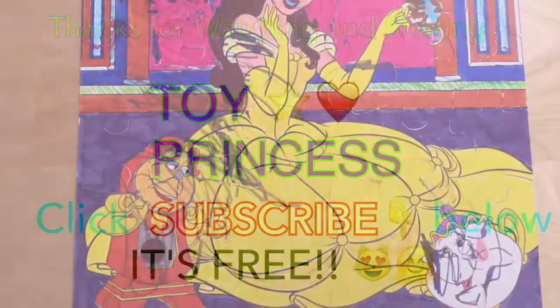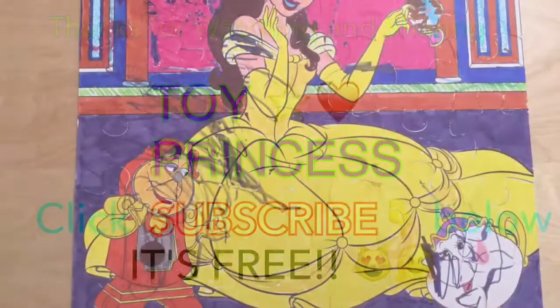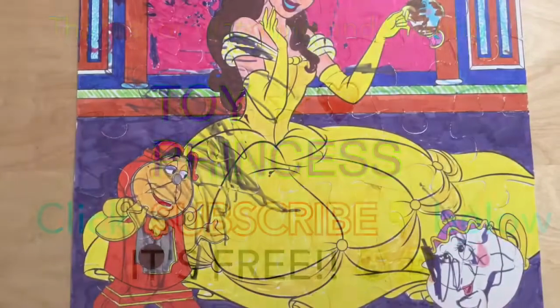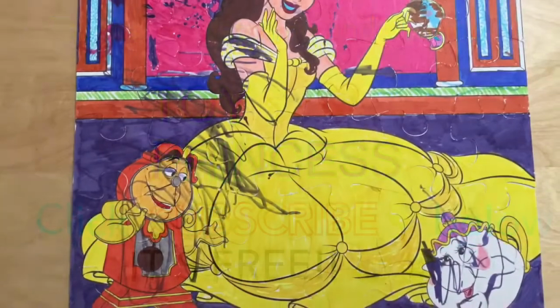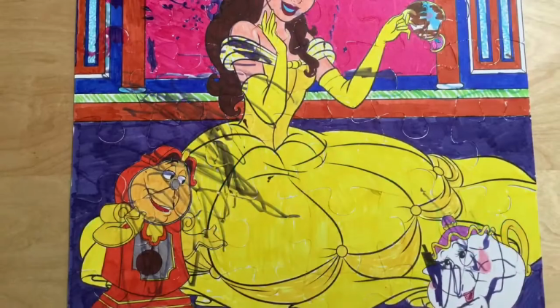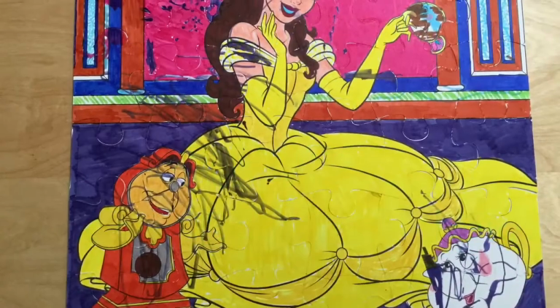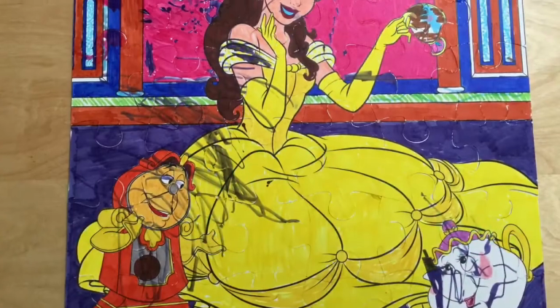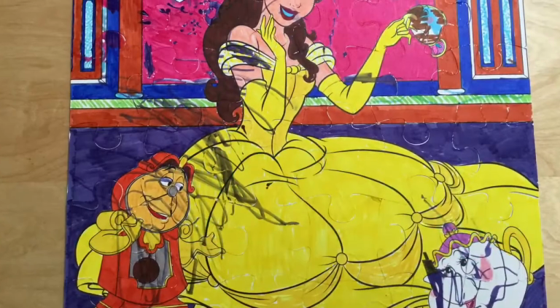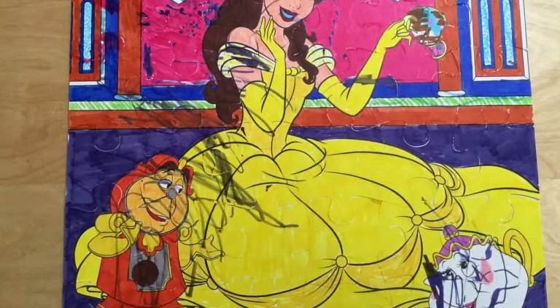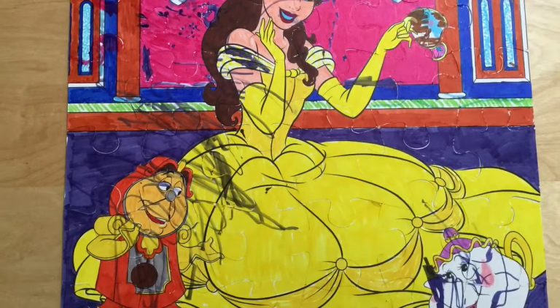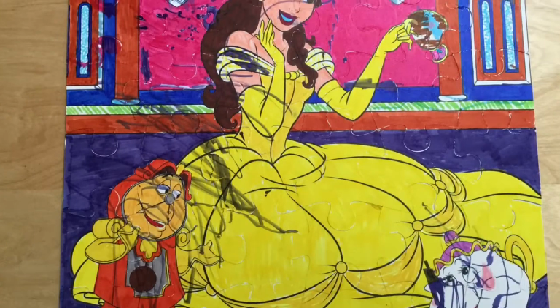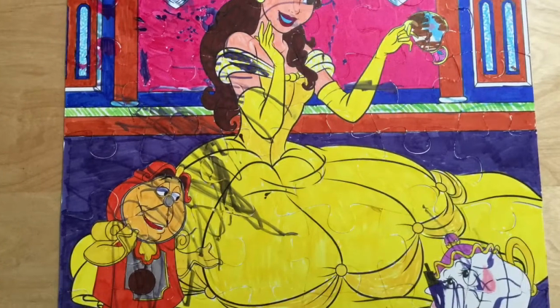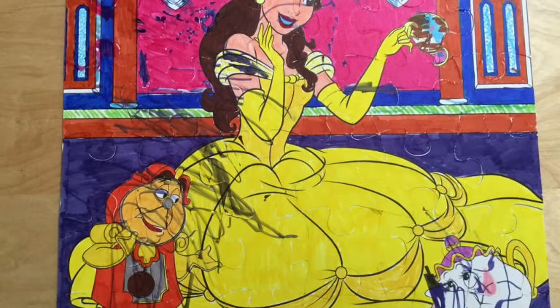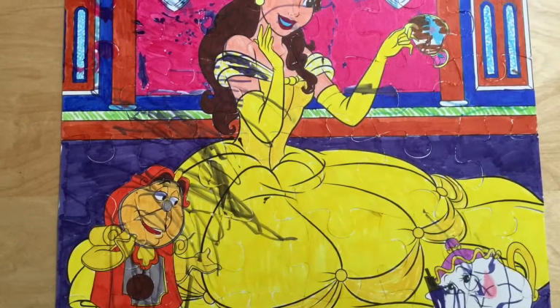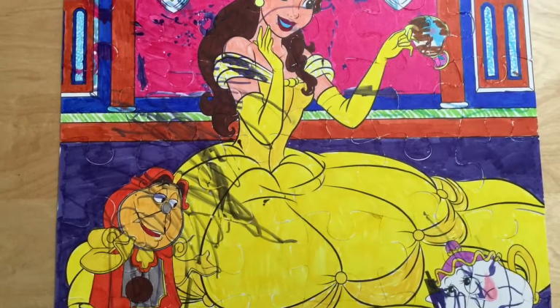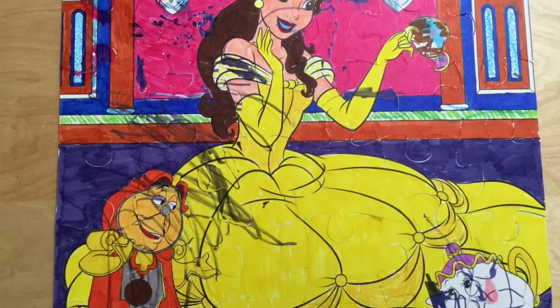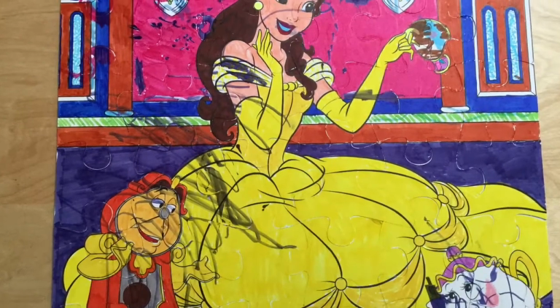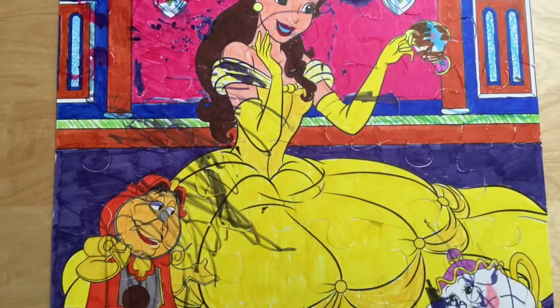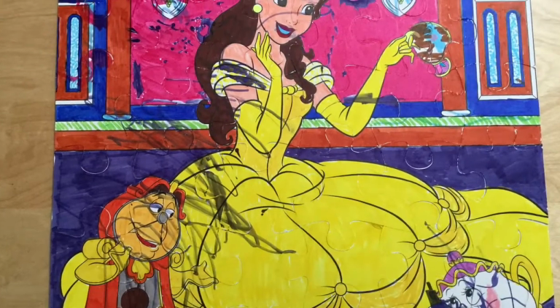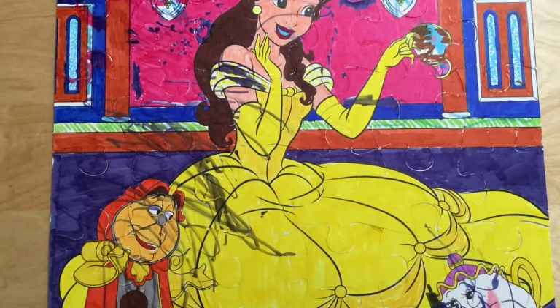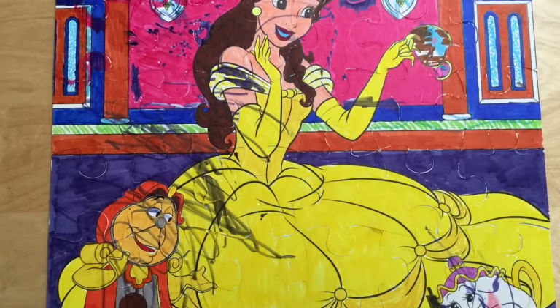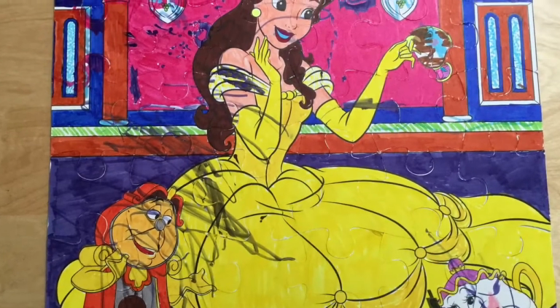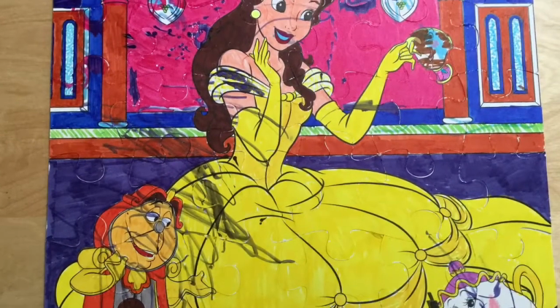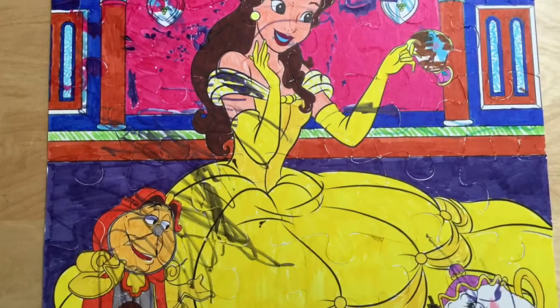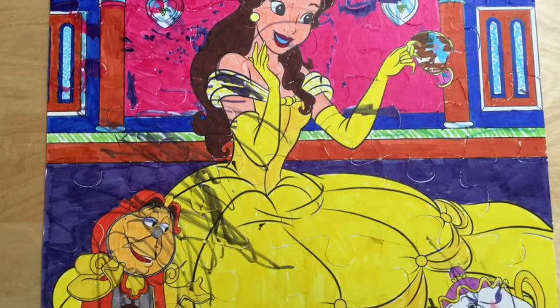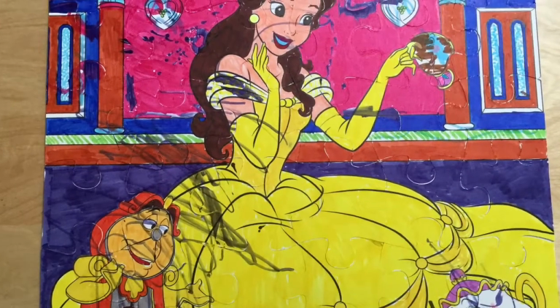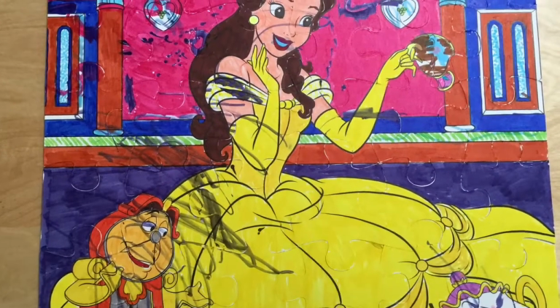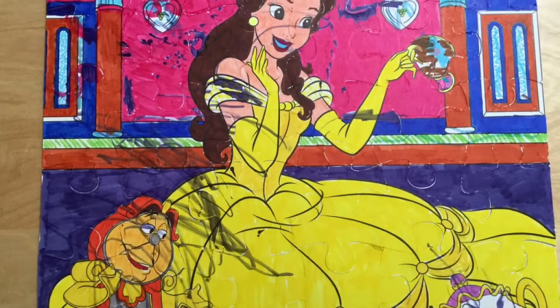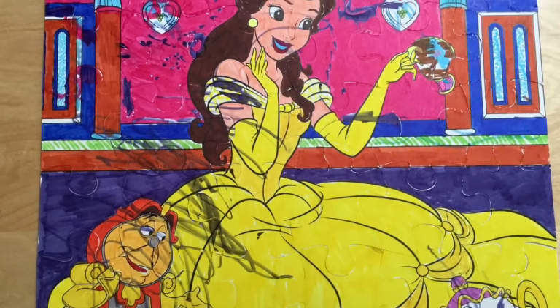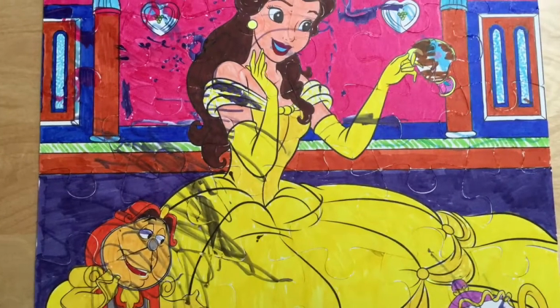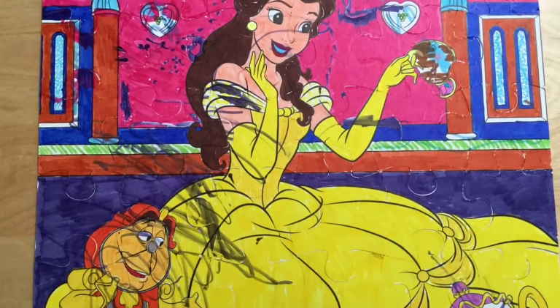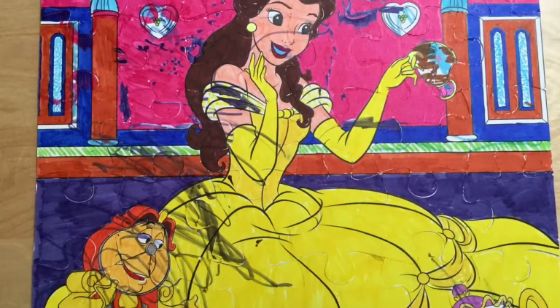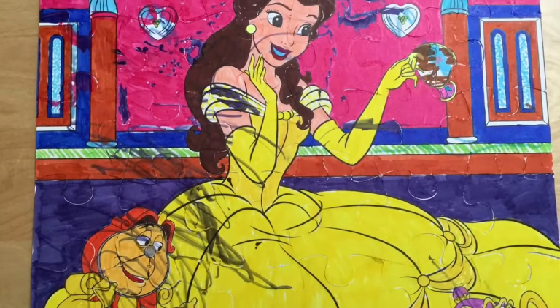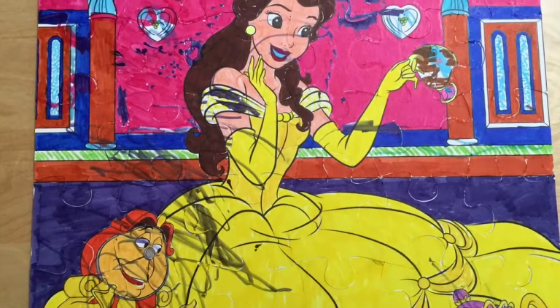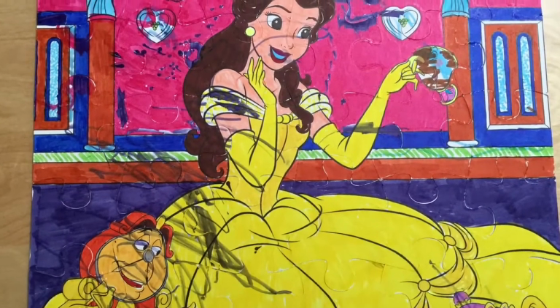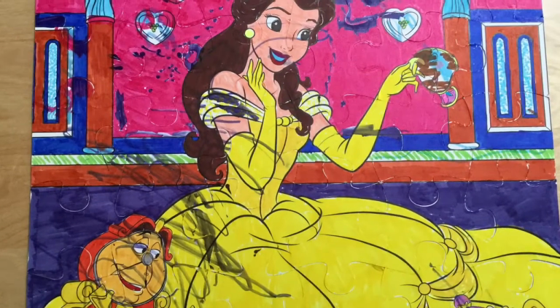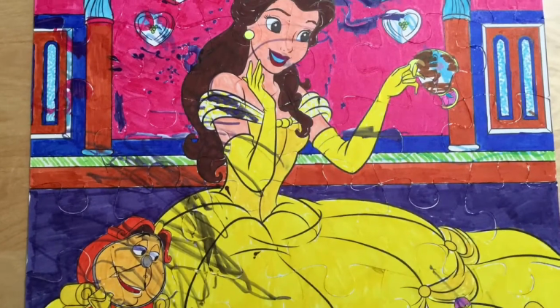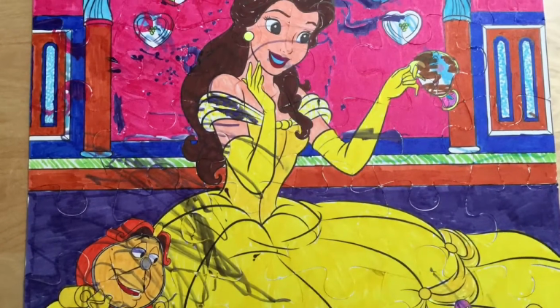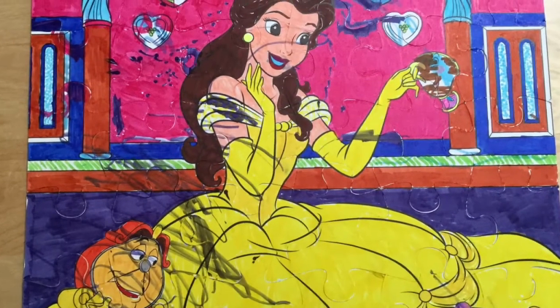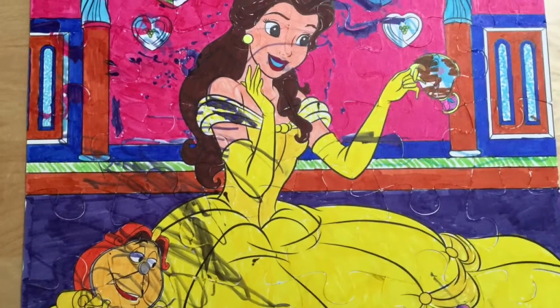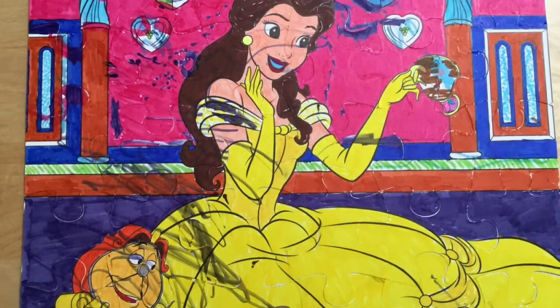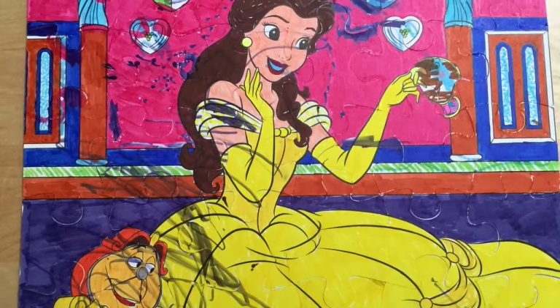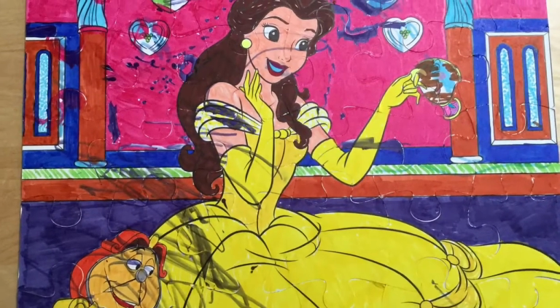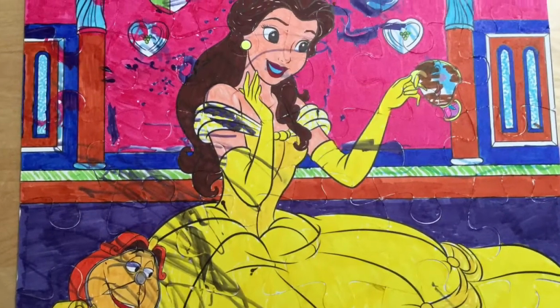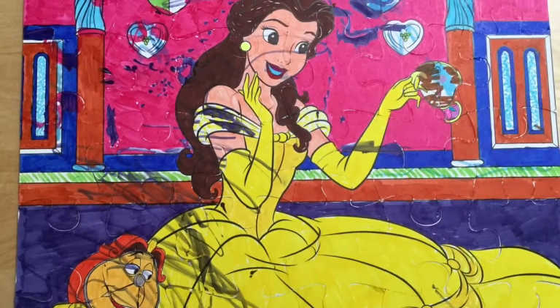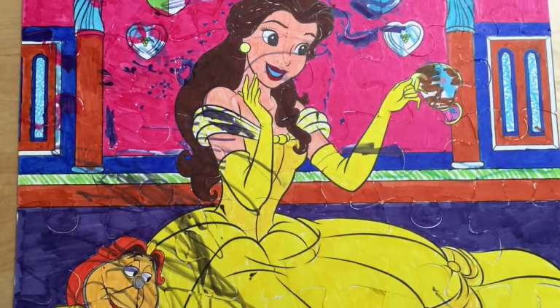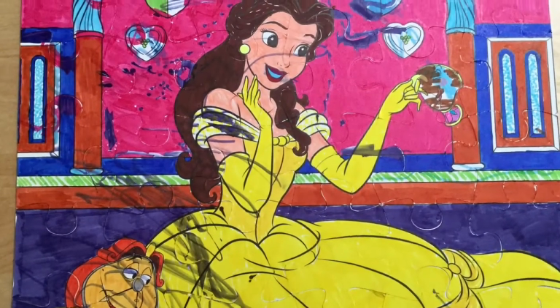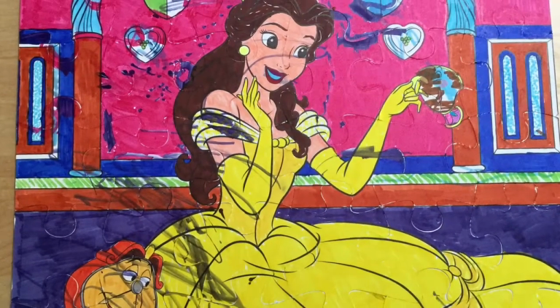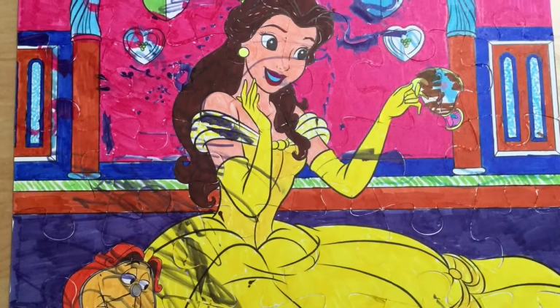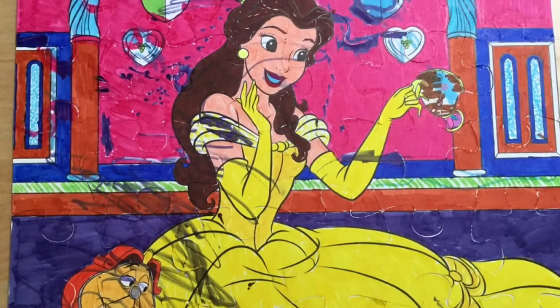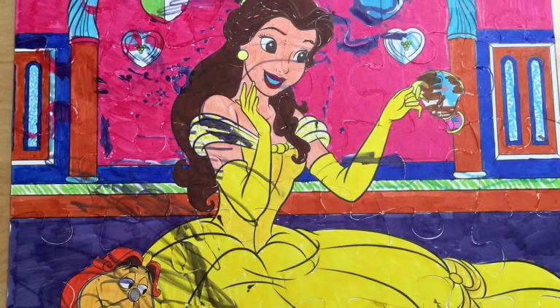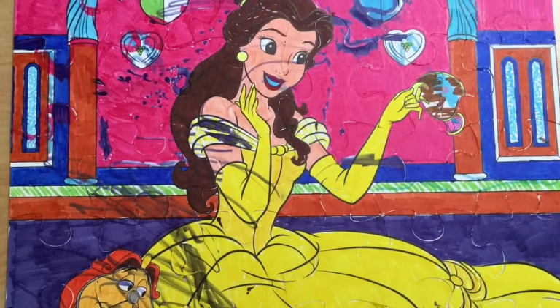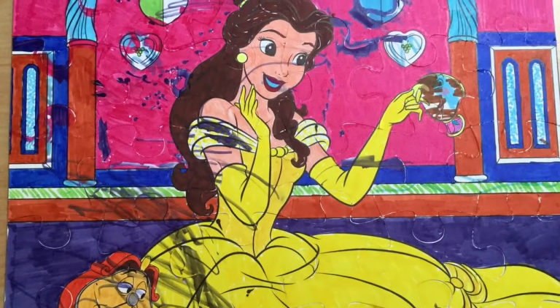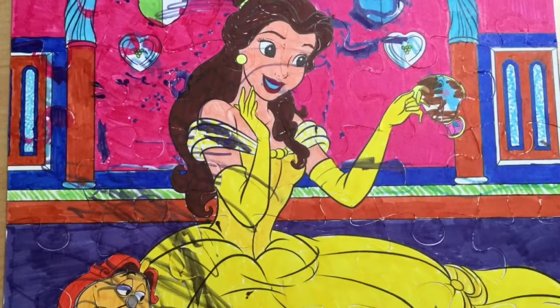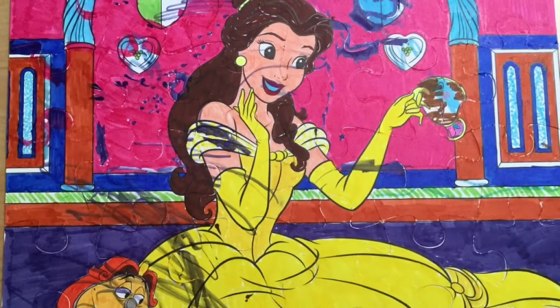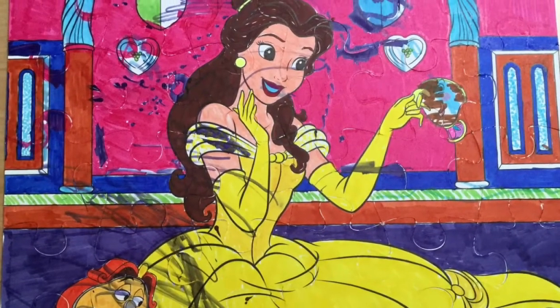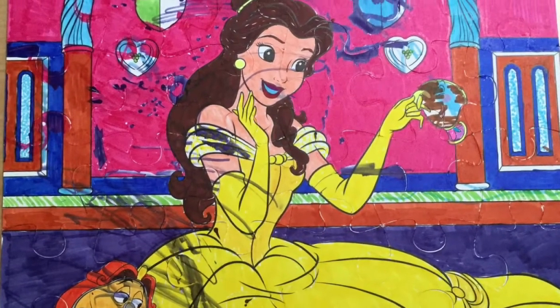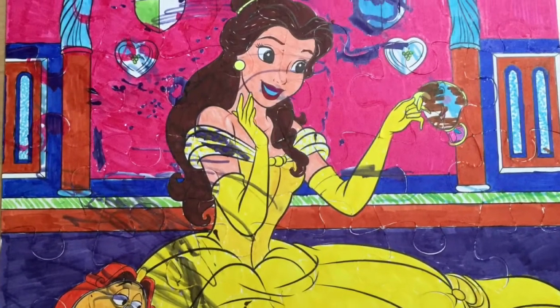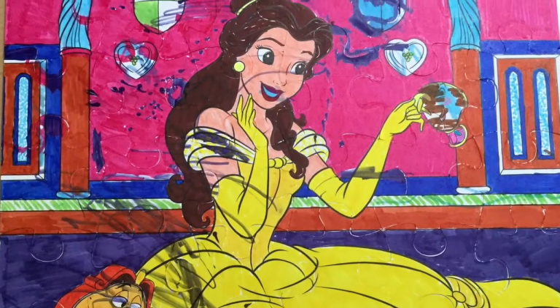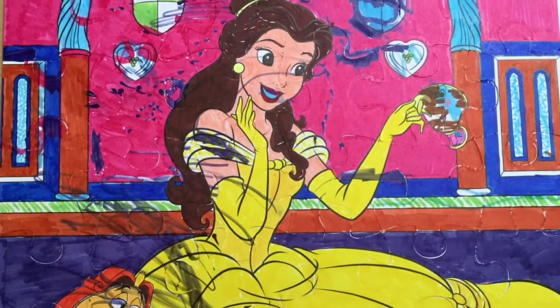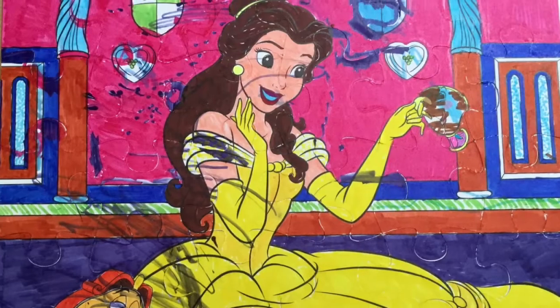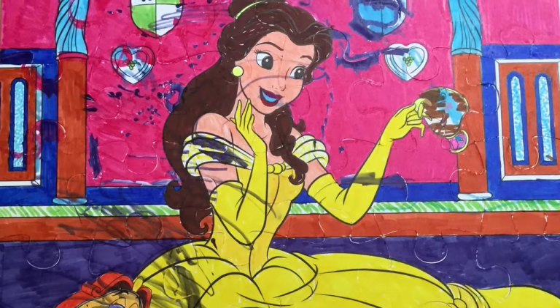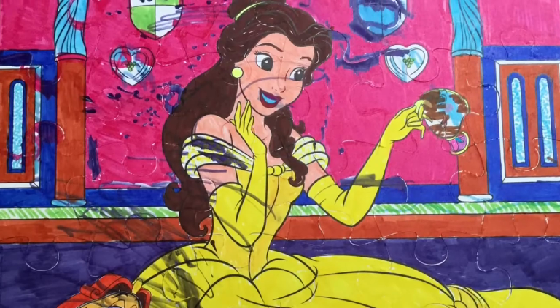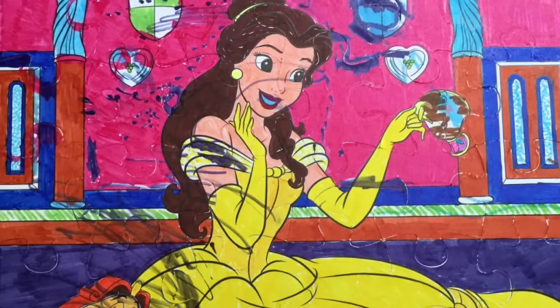The coloring monster attacked my picture before I could finish! Oh well, it still looks cool with a little extra character.